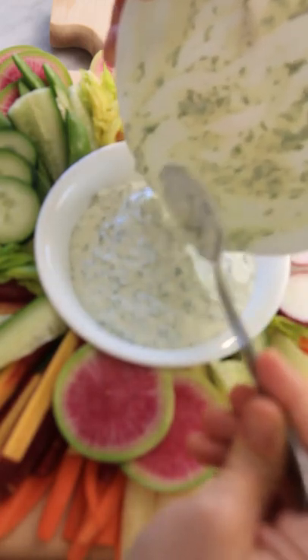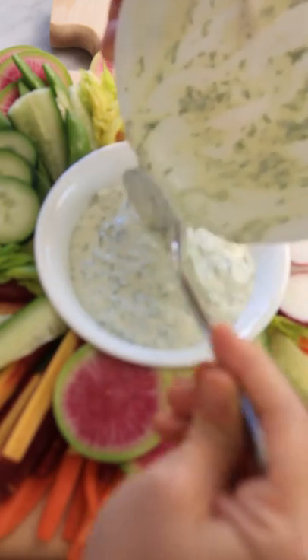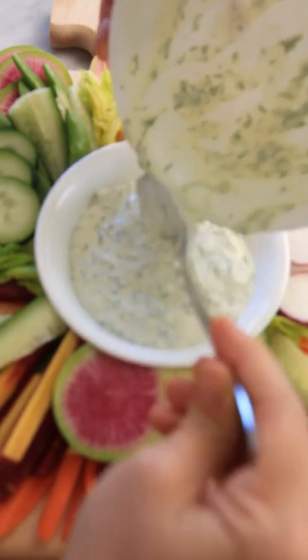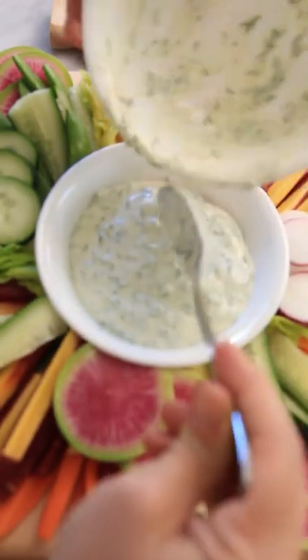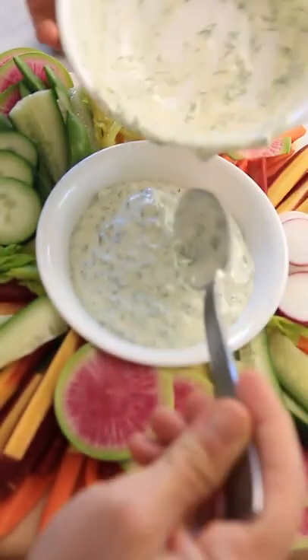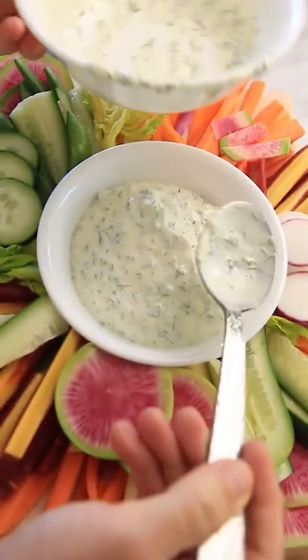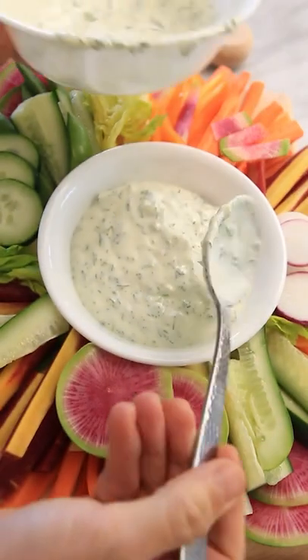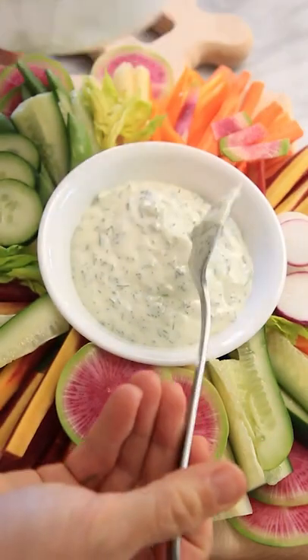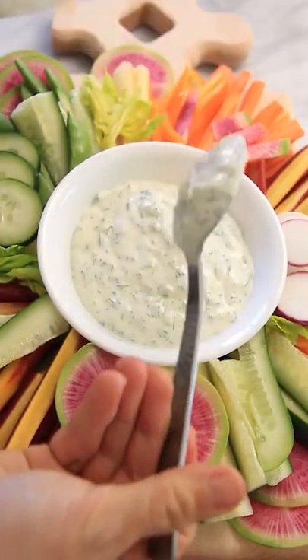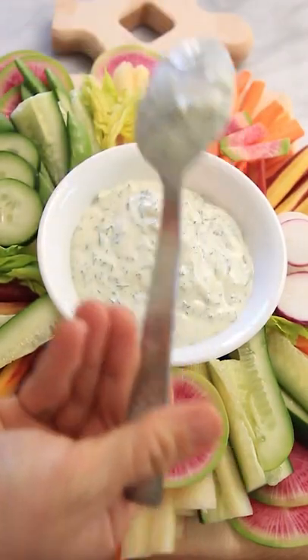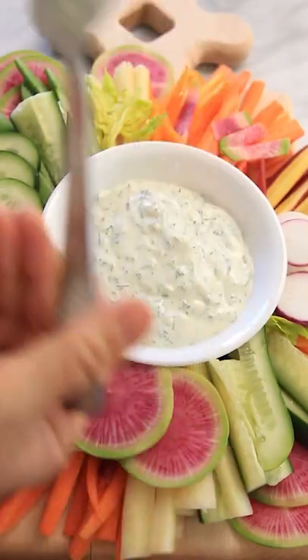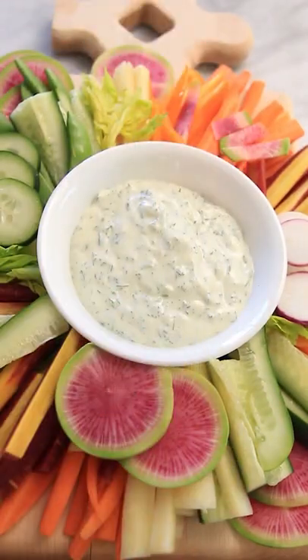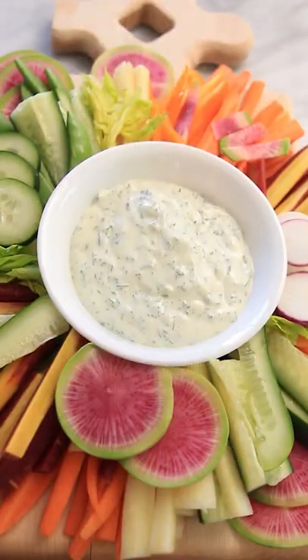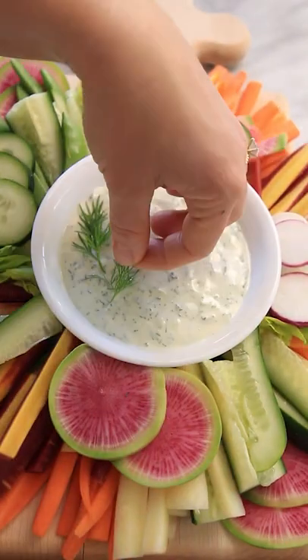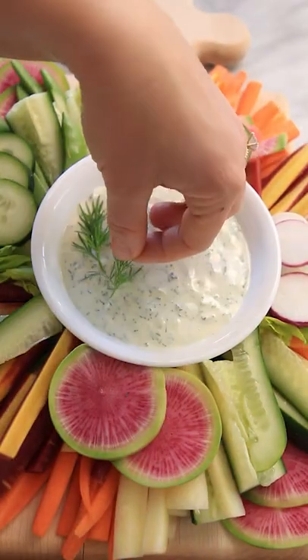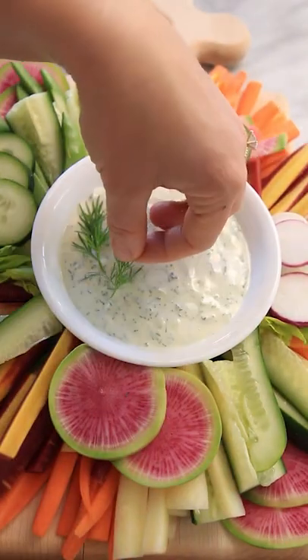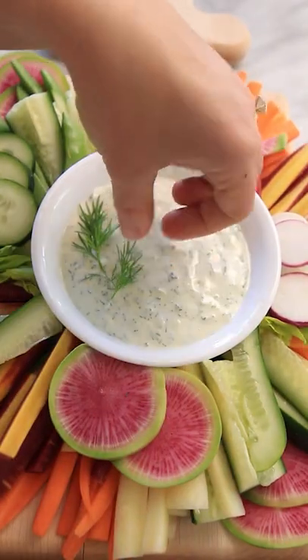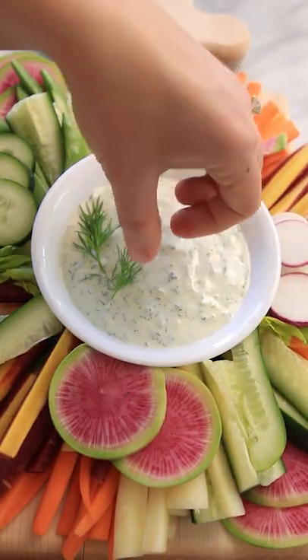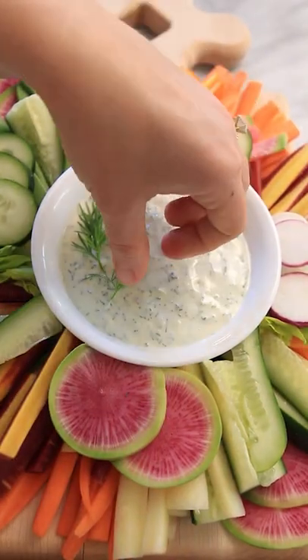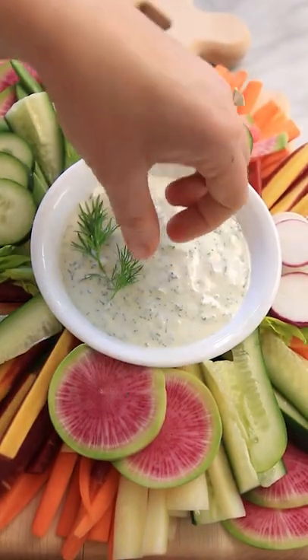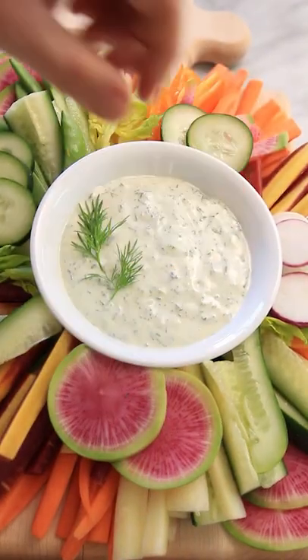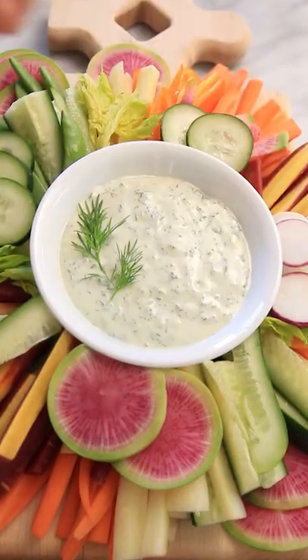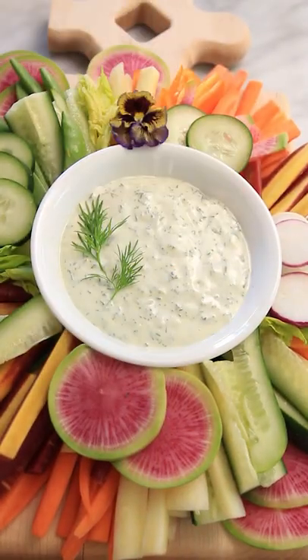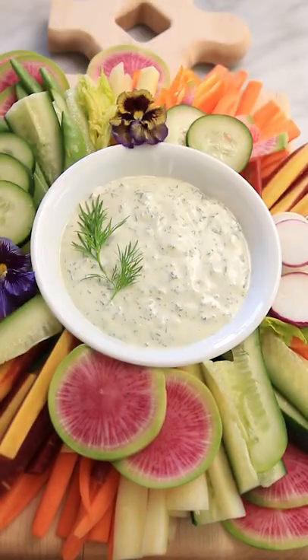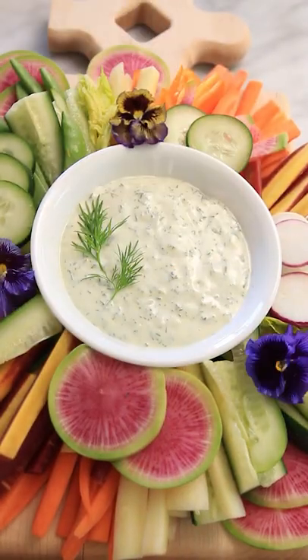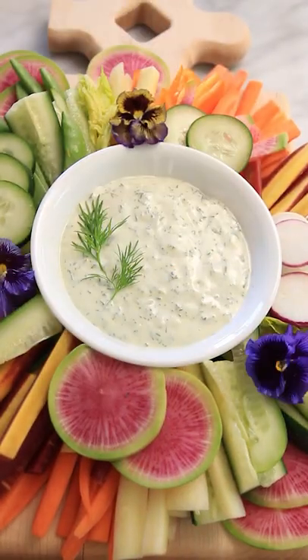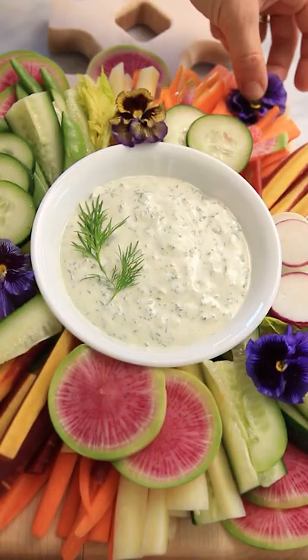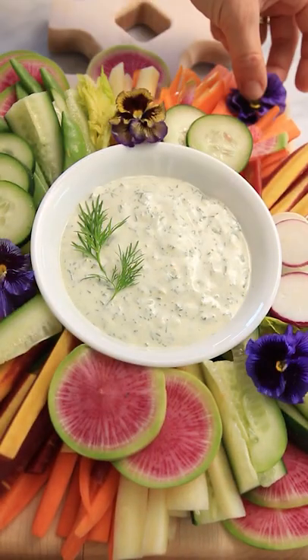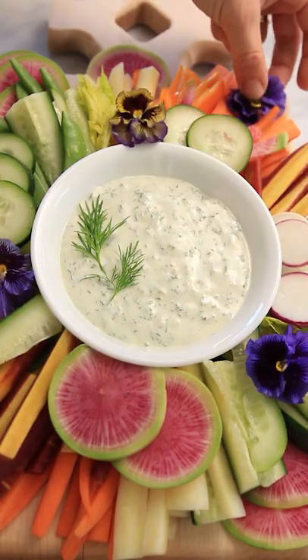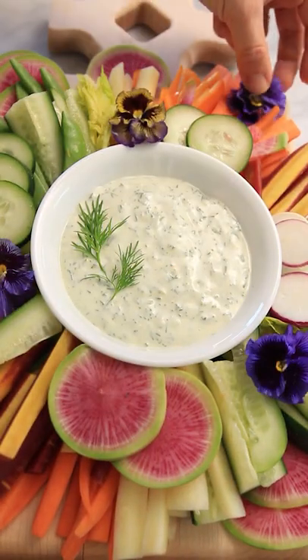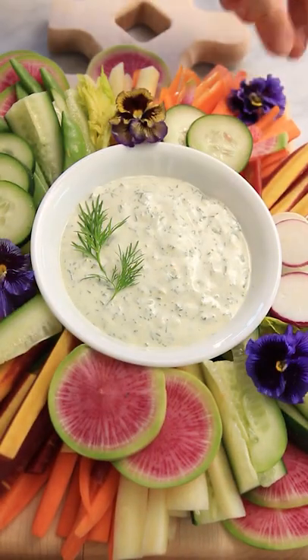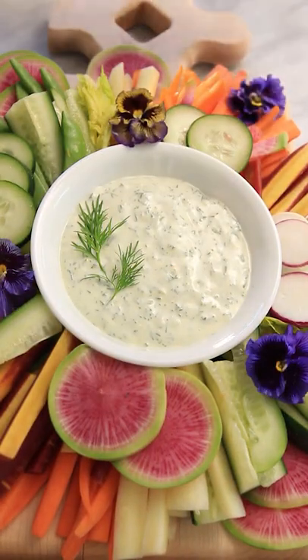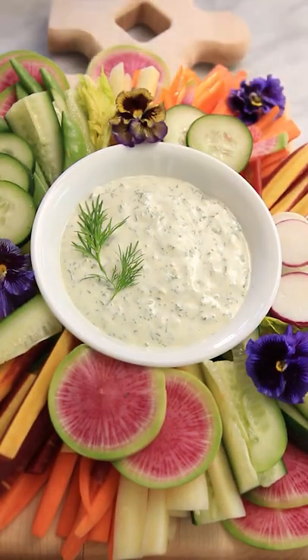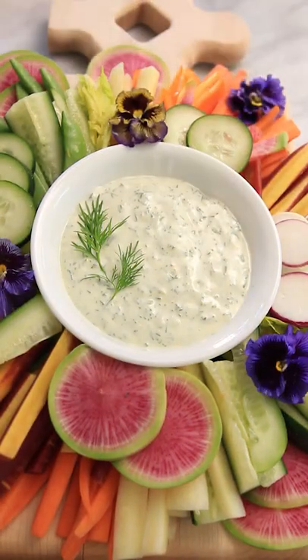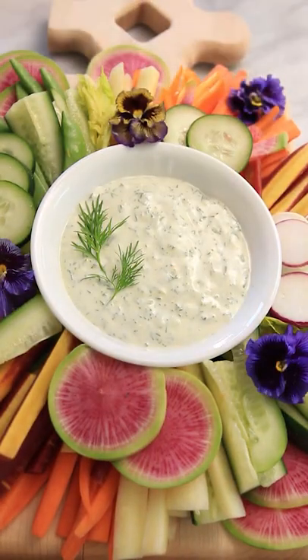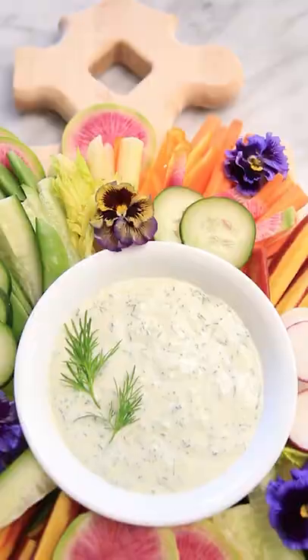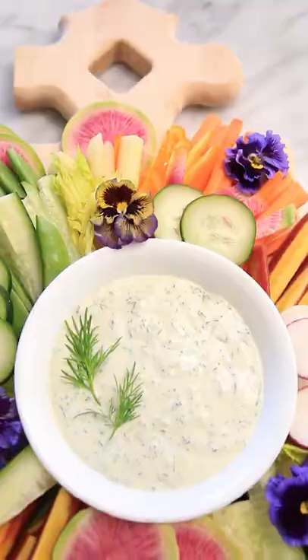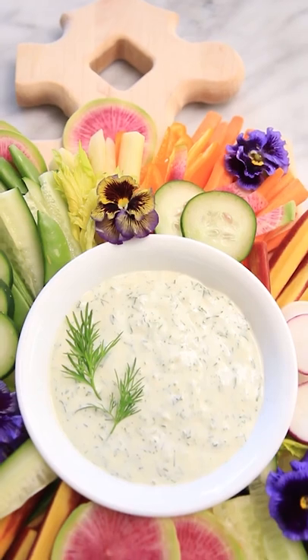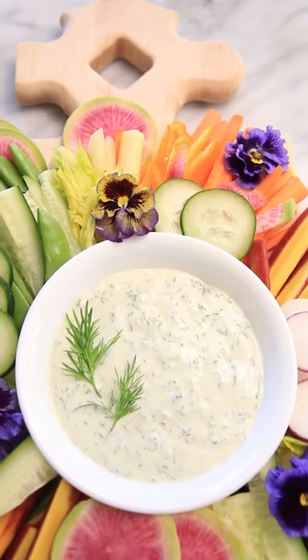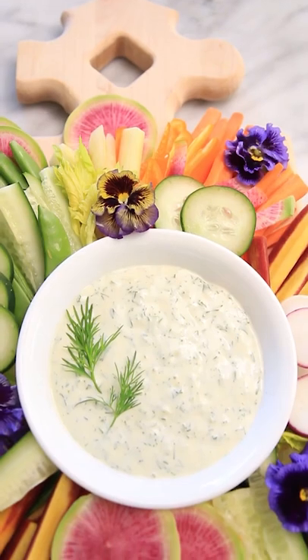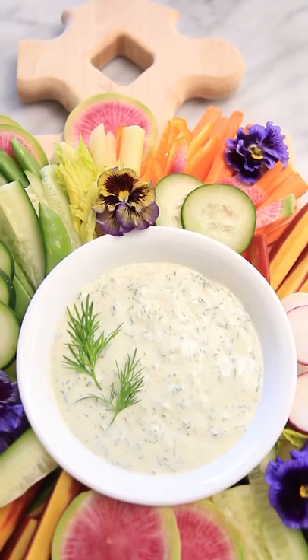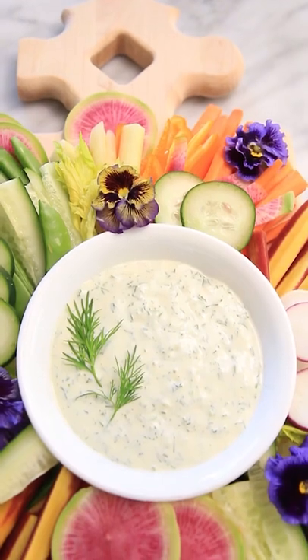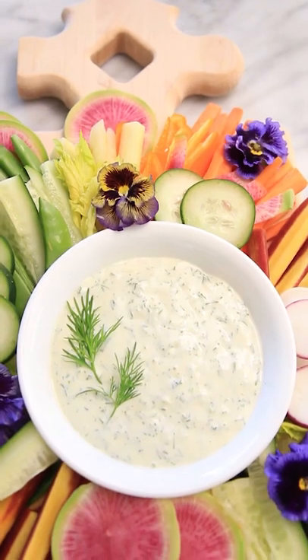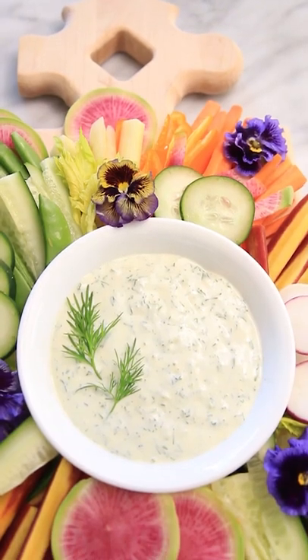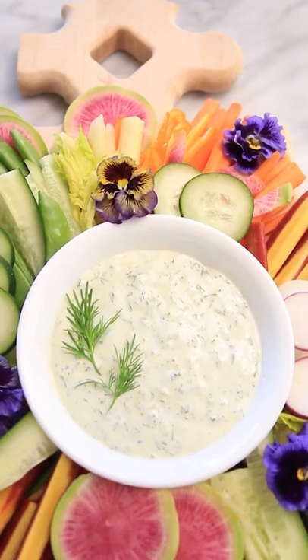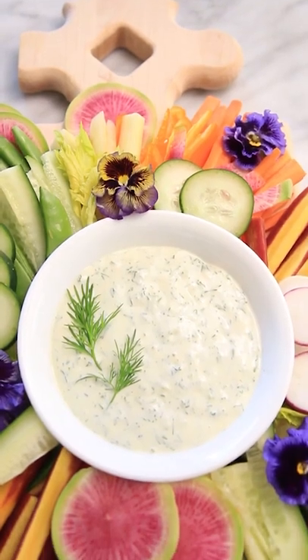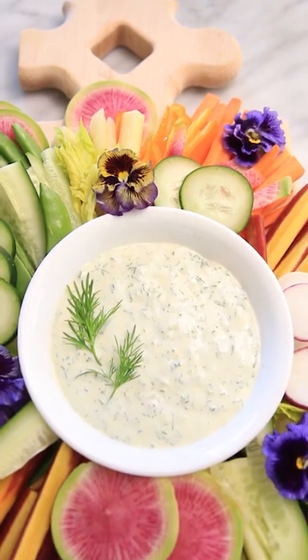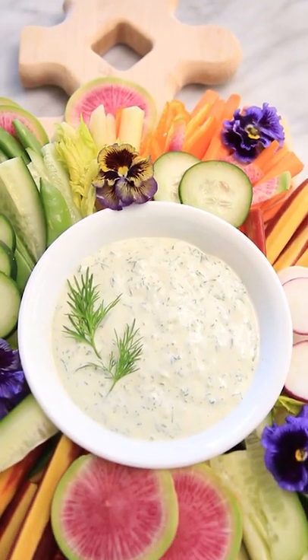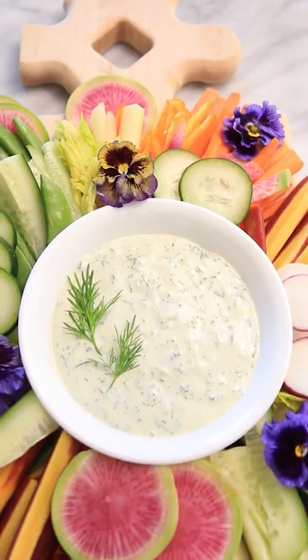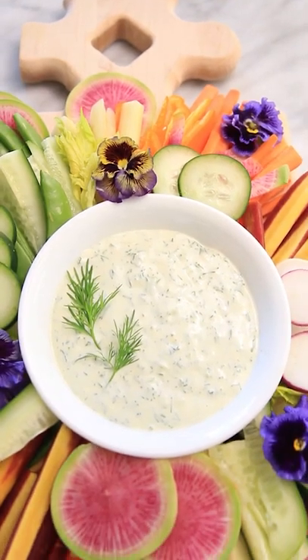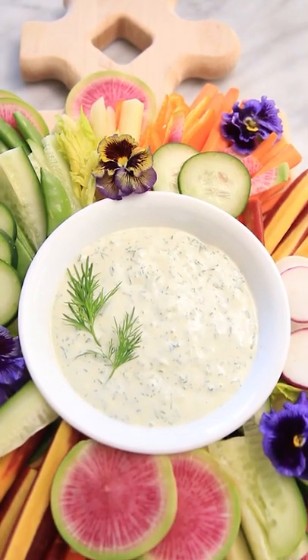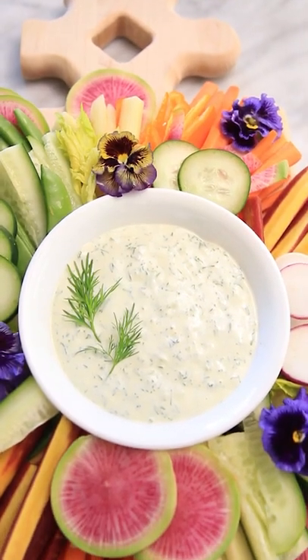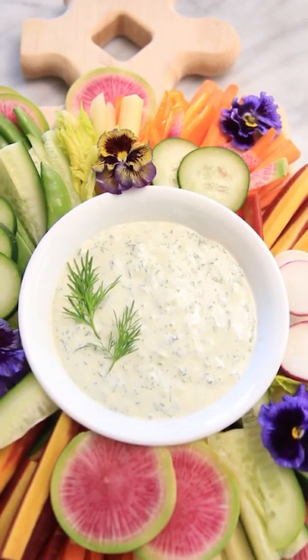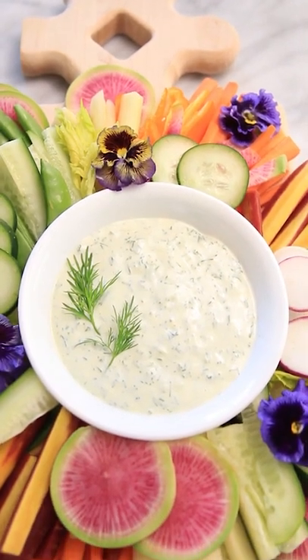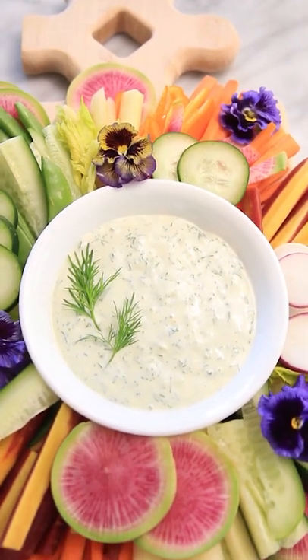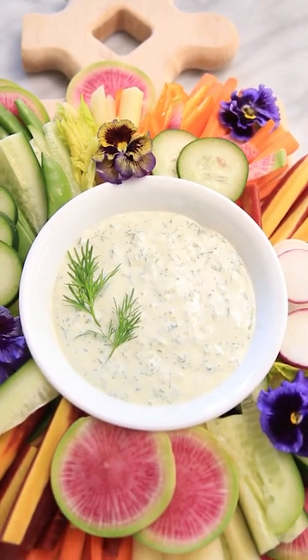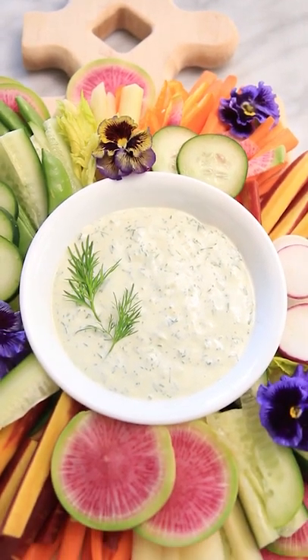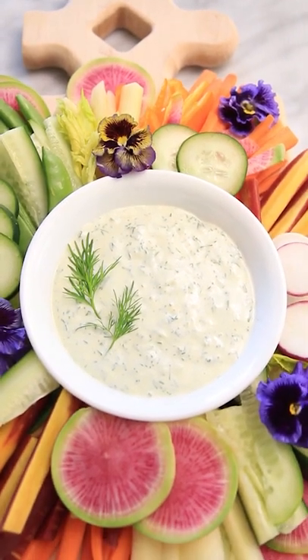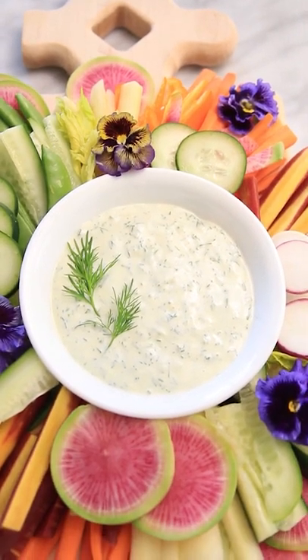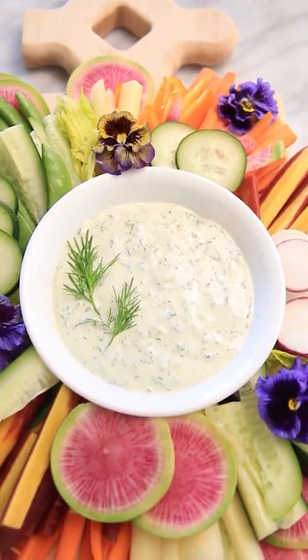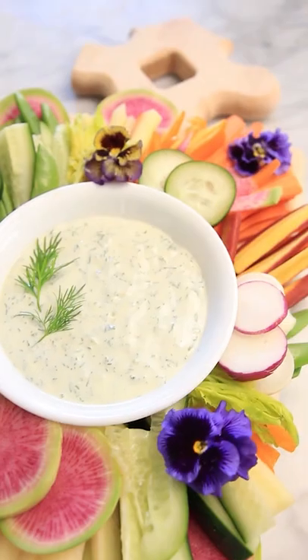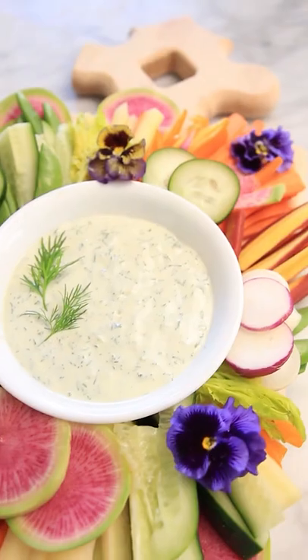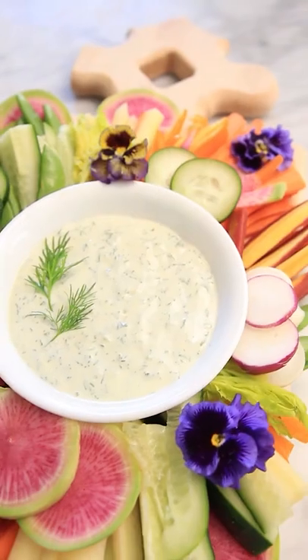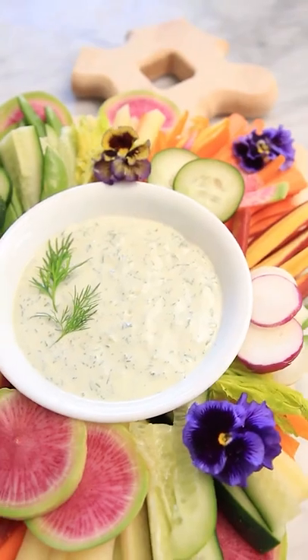Top with a little more fresh dill and some fresh edible flowers, and enjoy this incredibly beautiful and delicious spring veggie tray.